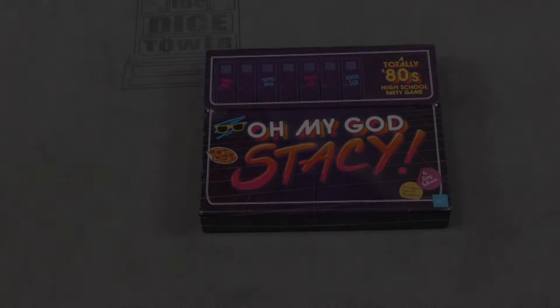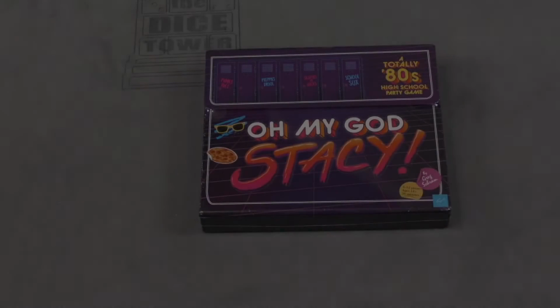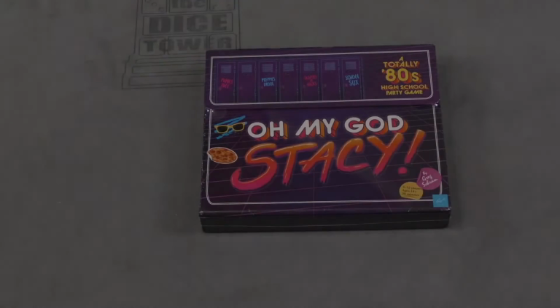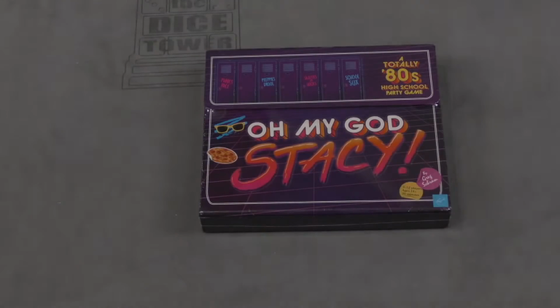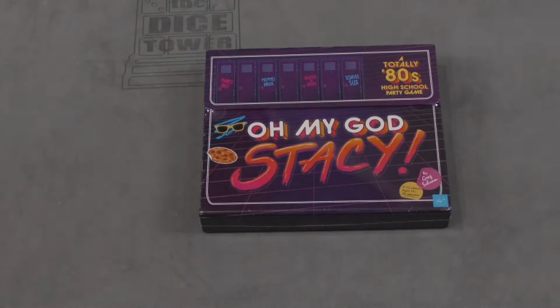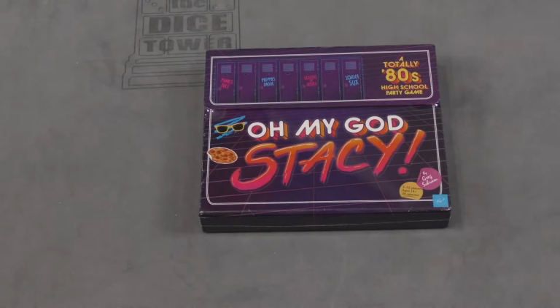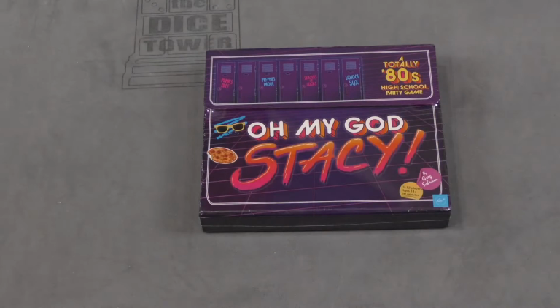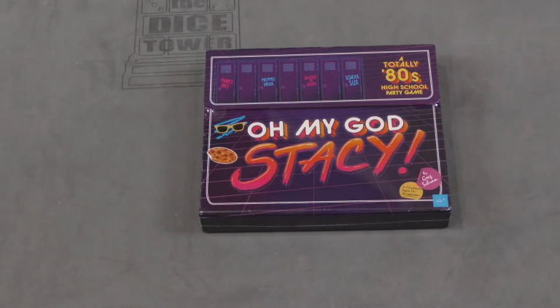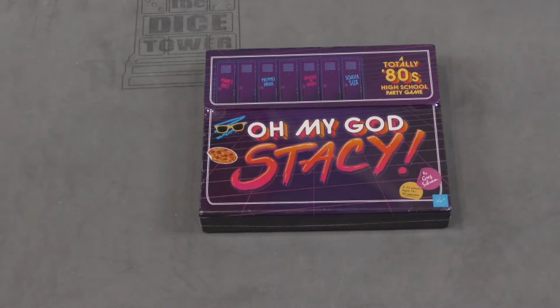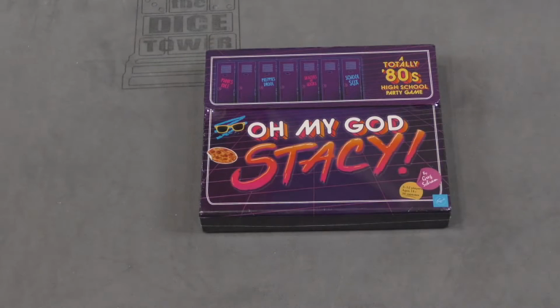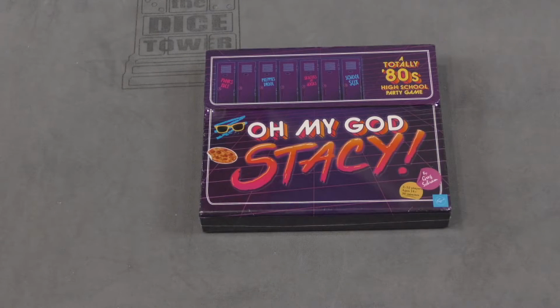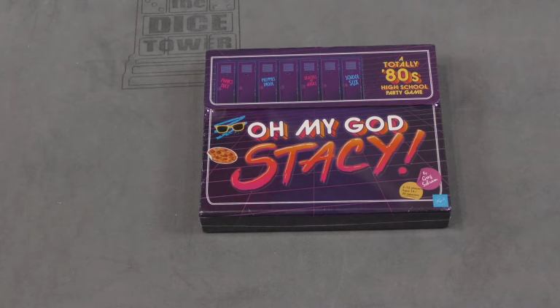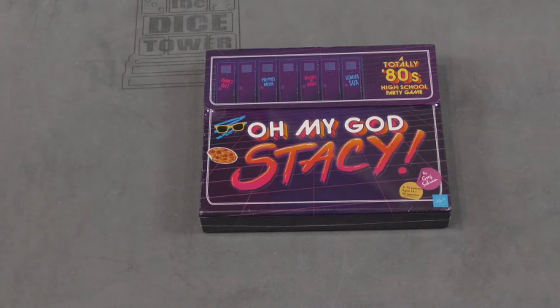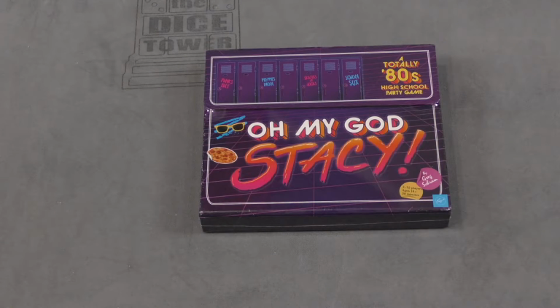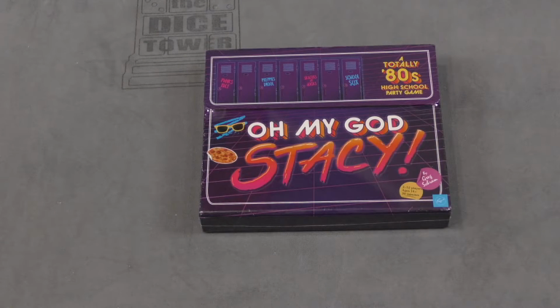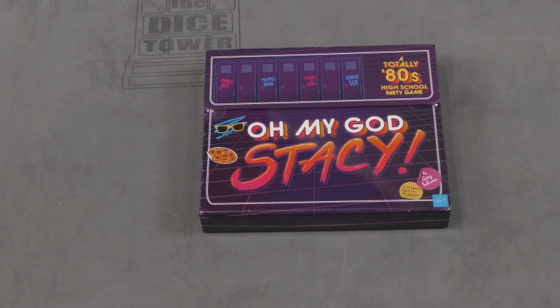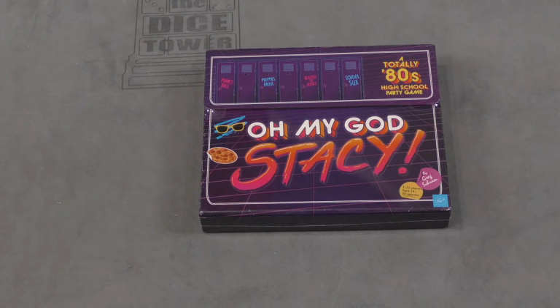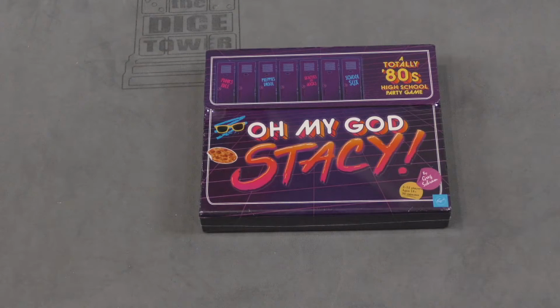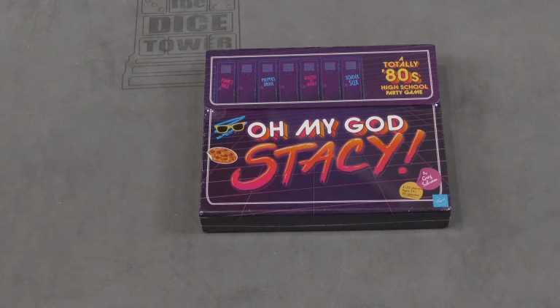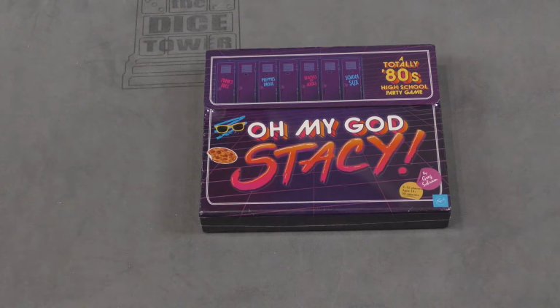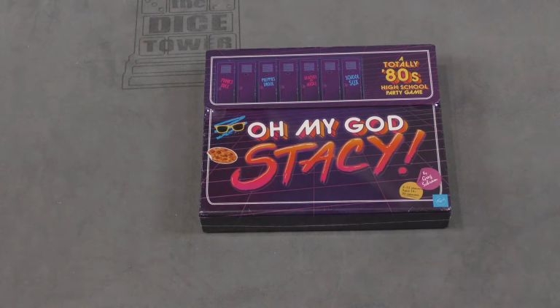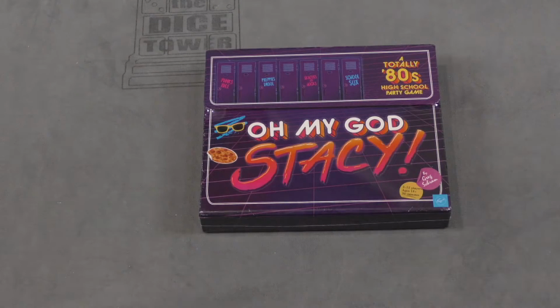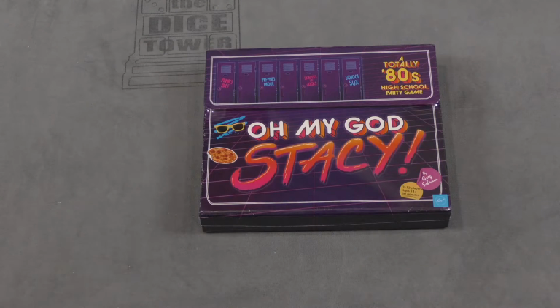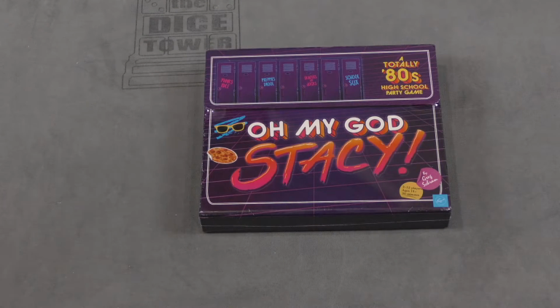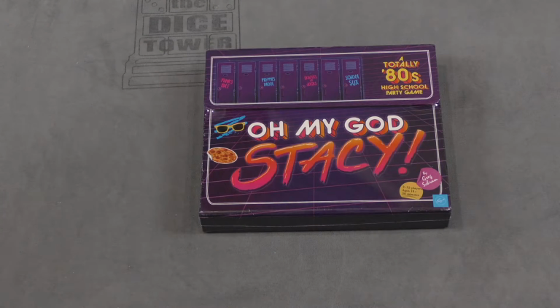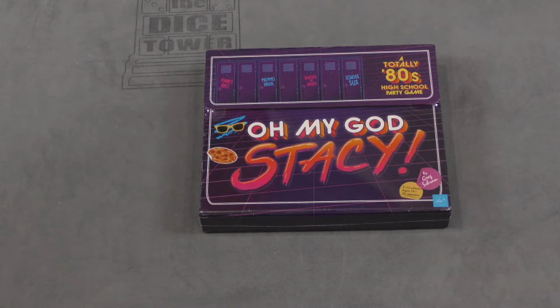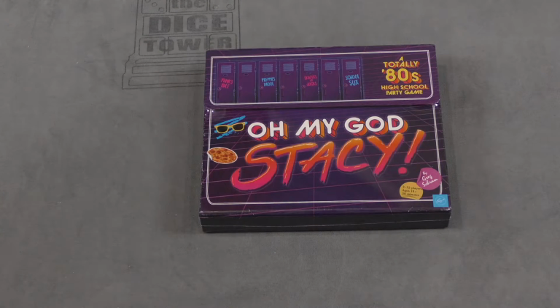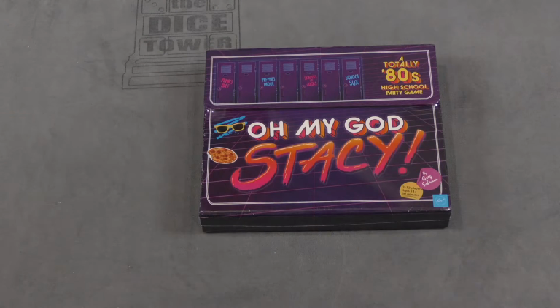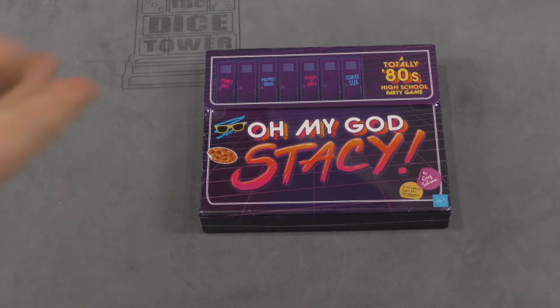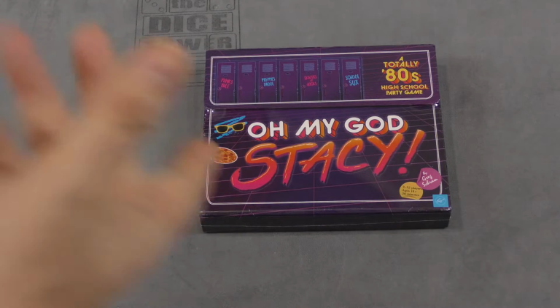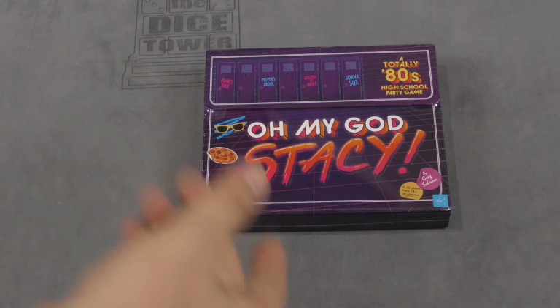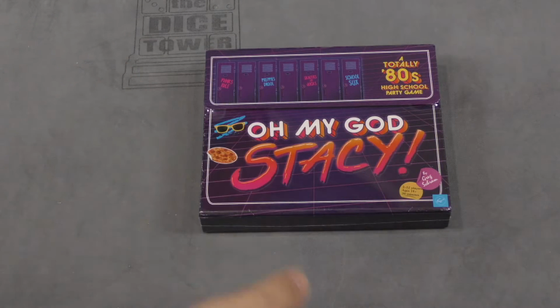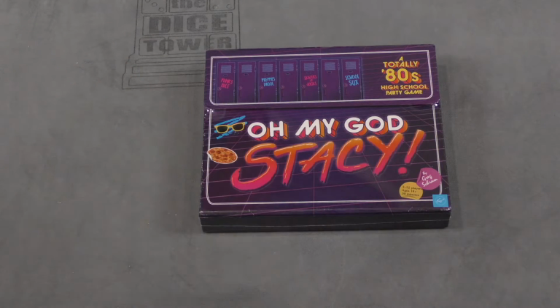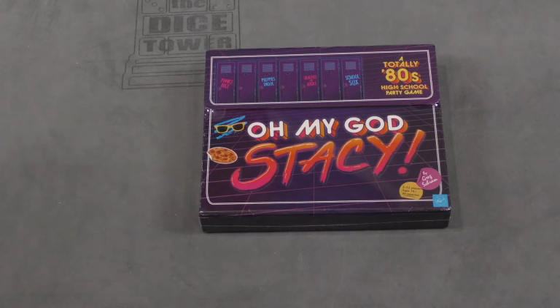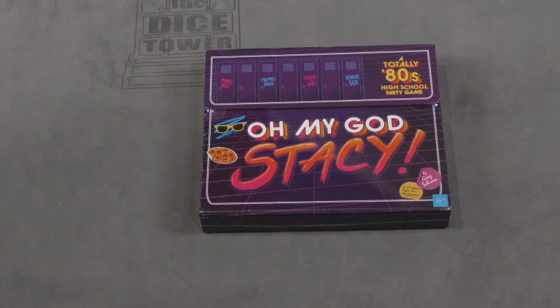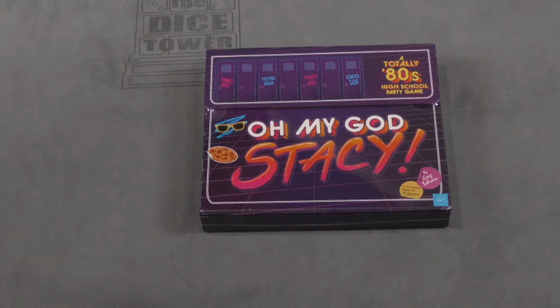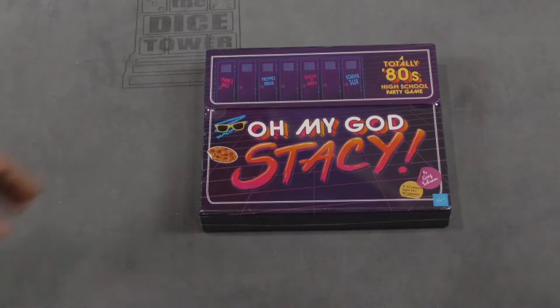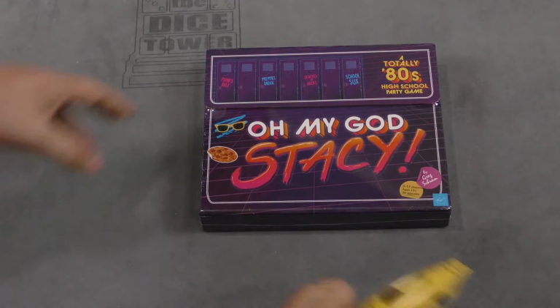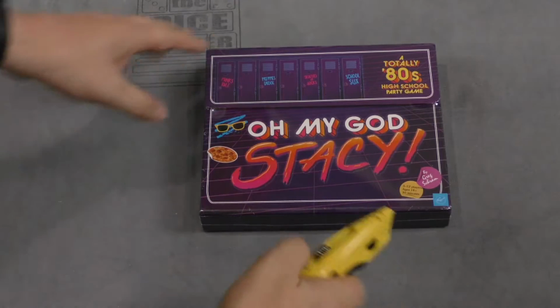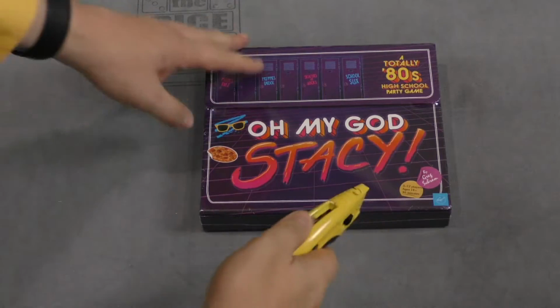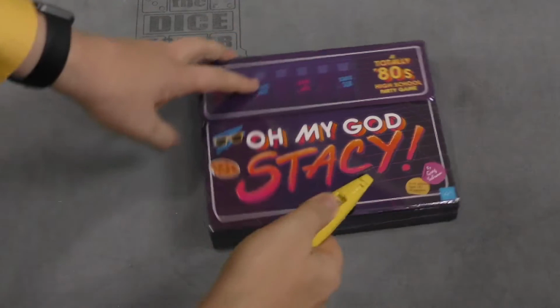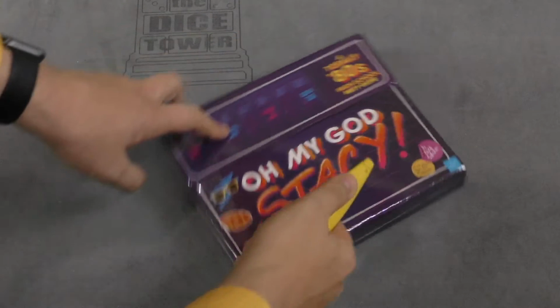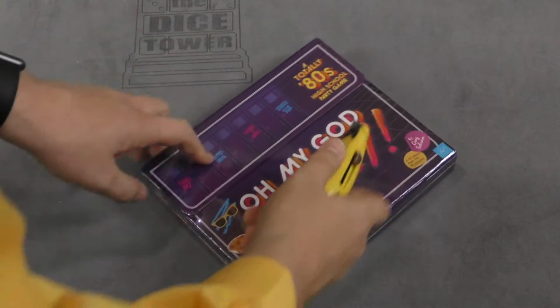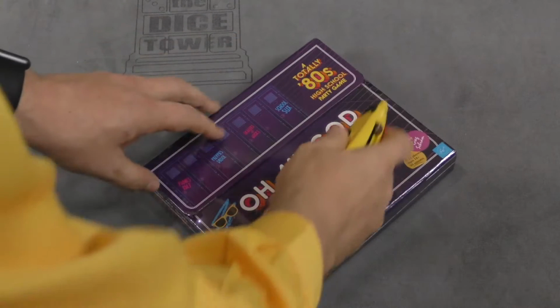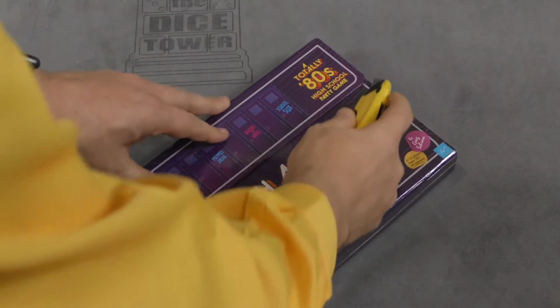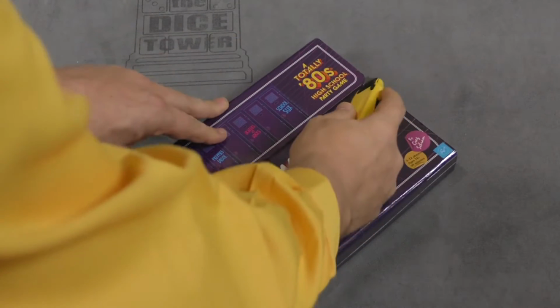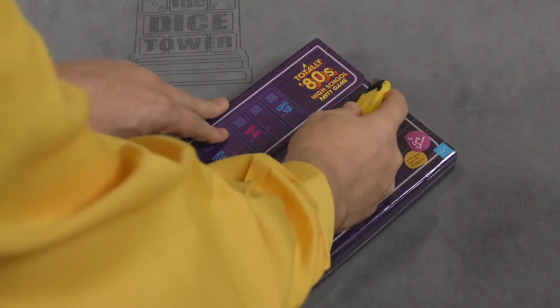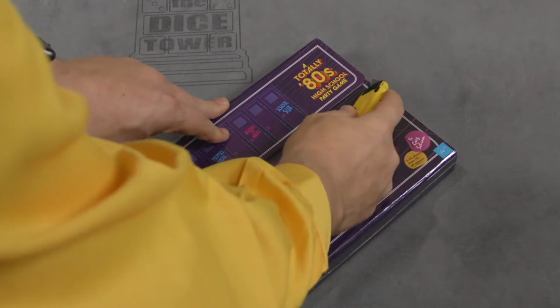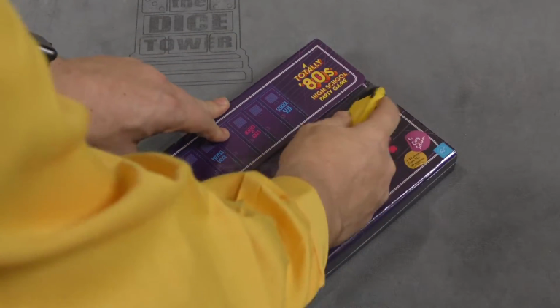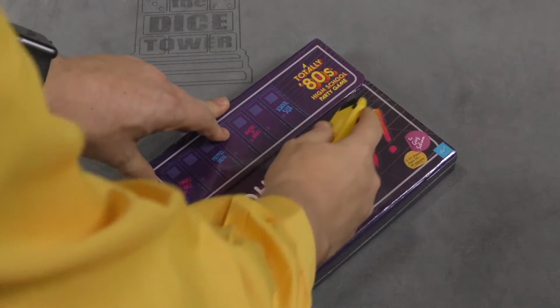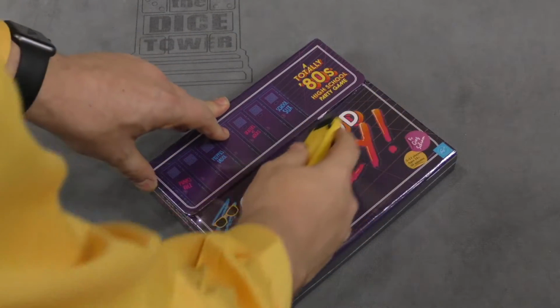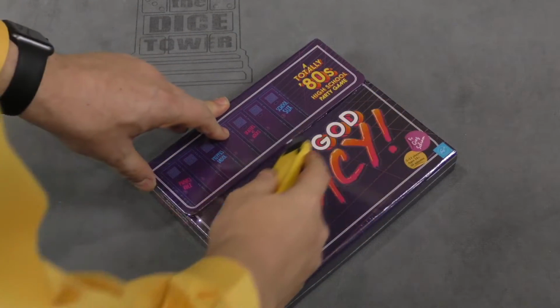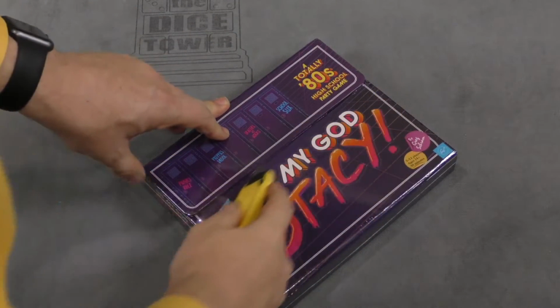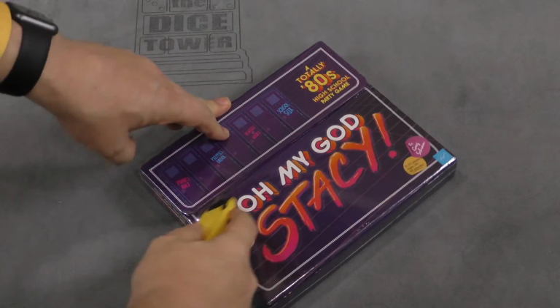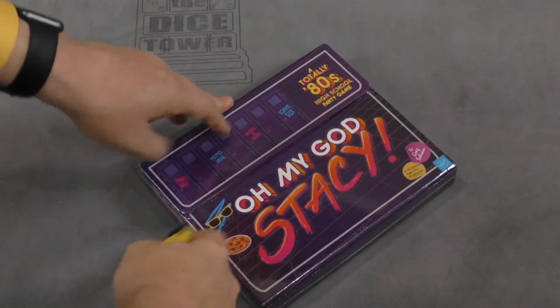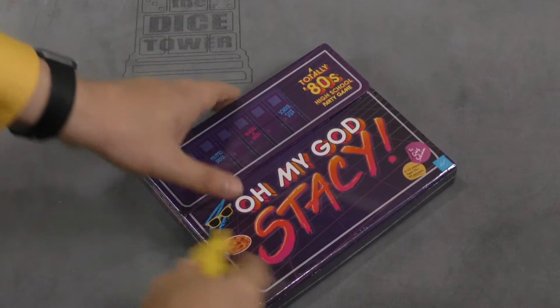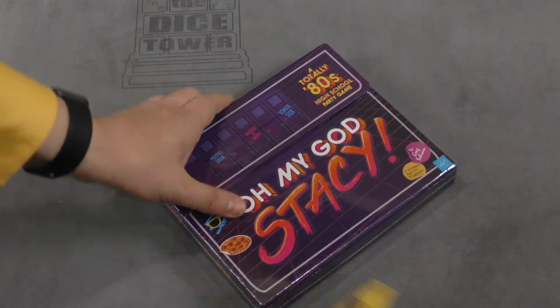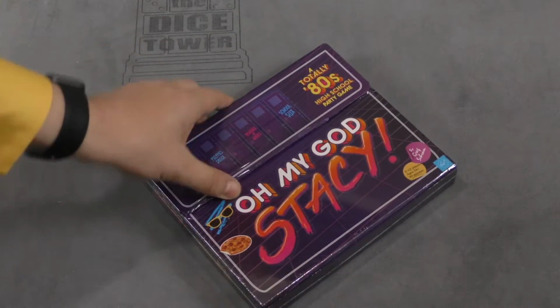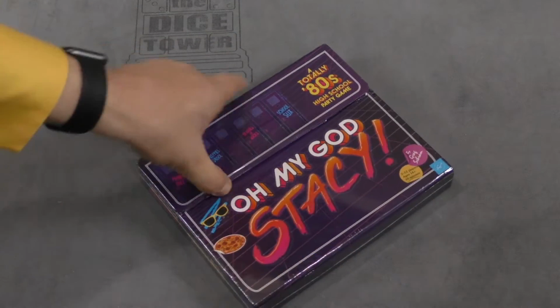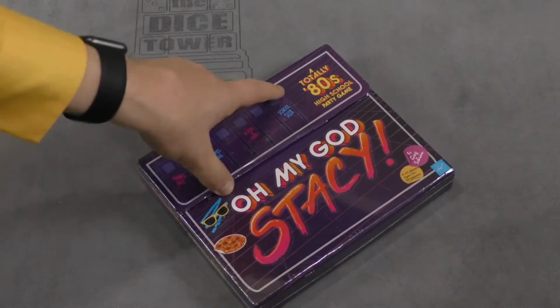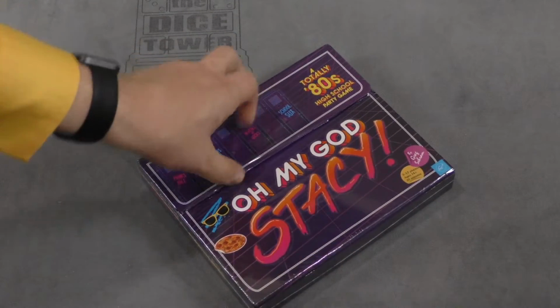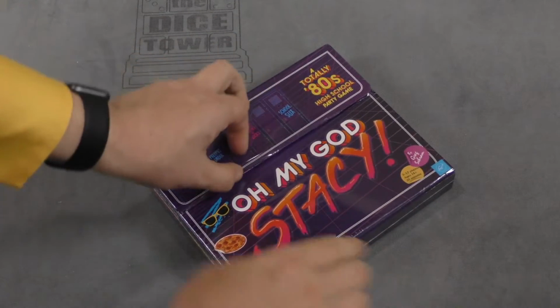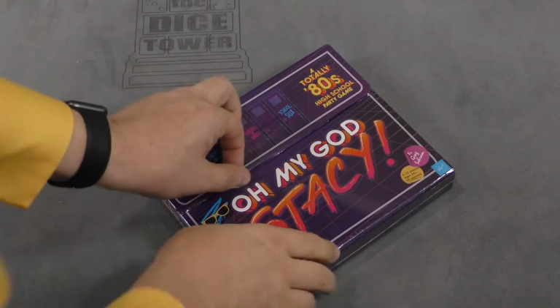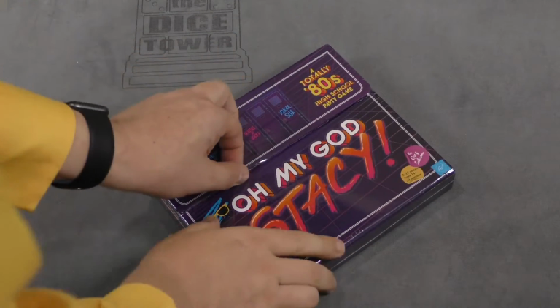Hey folks, I'm Tom Vassell. Welcome to your daily unboxing. Today I'm taking a look at a game that is from the 80s and has the word Stacy in it.